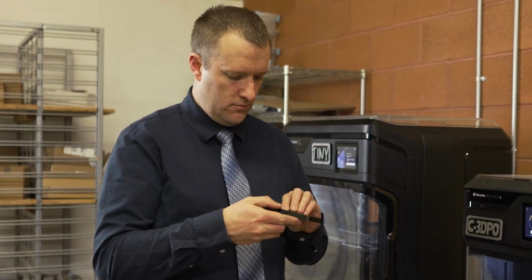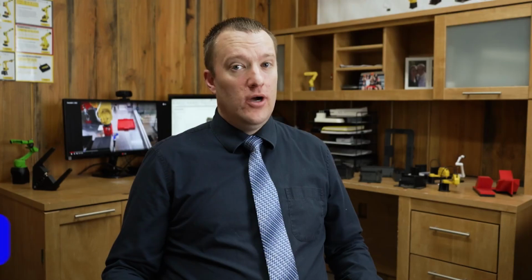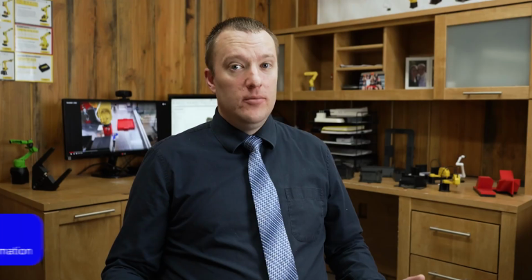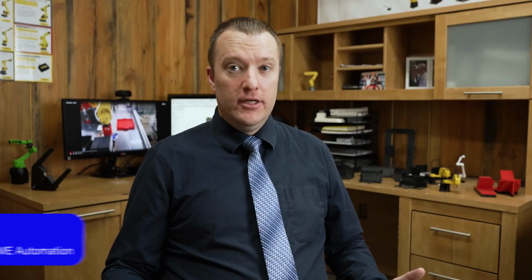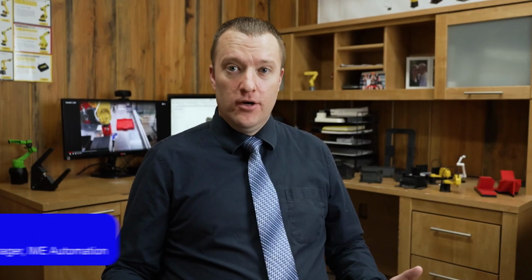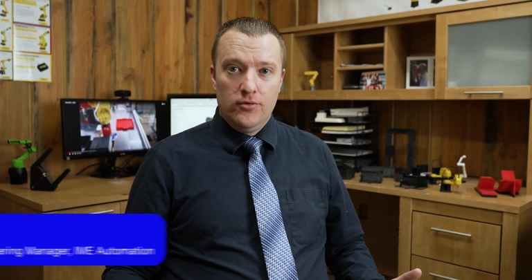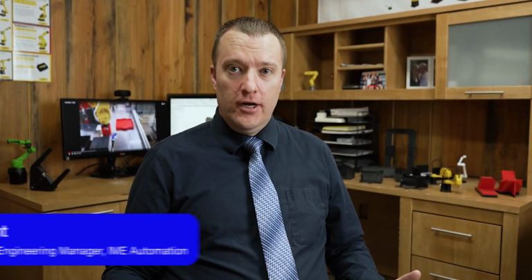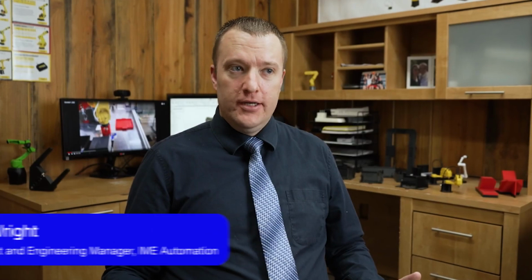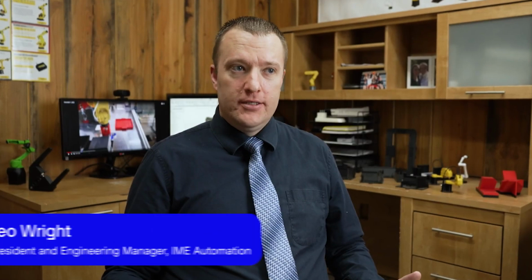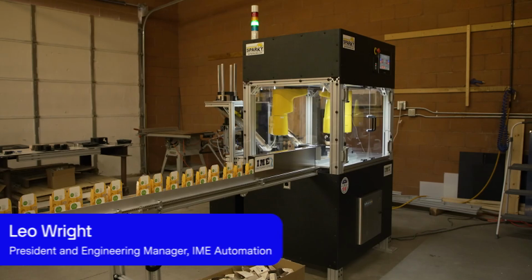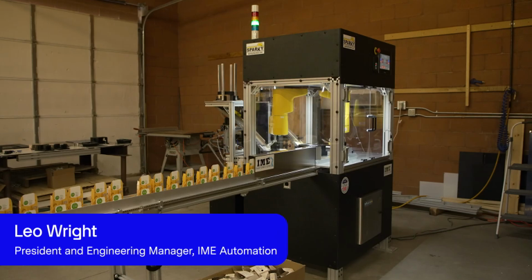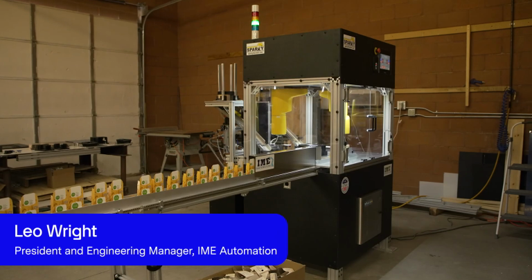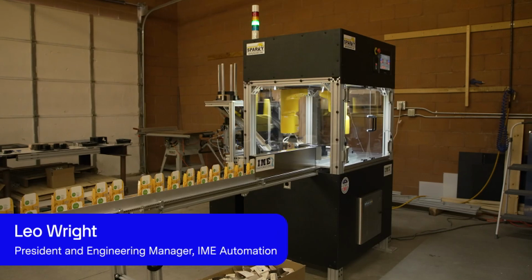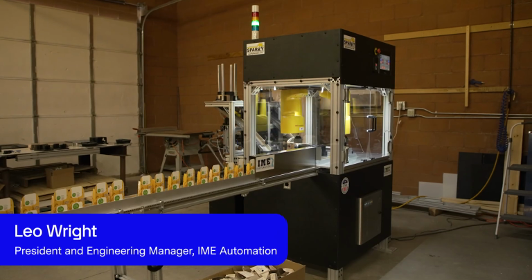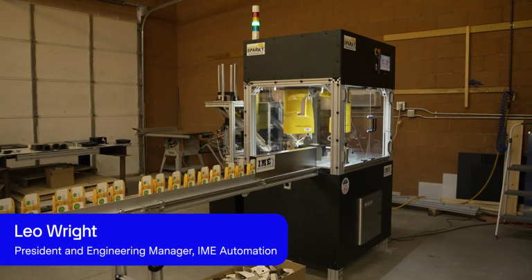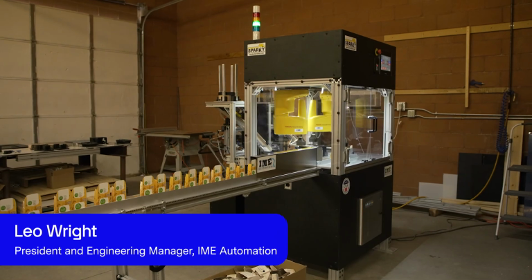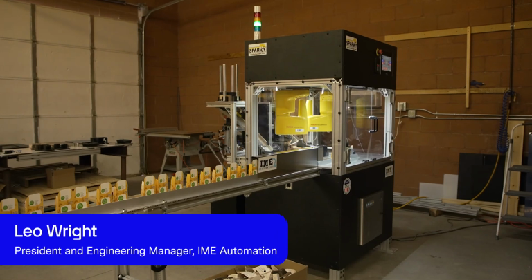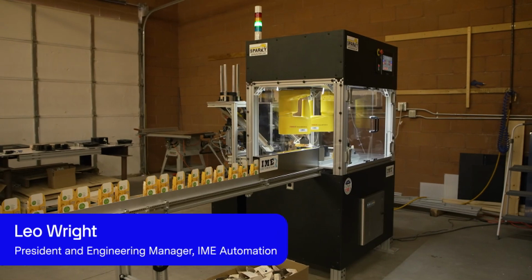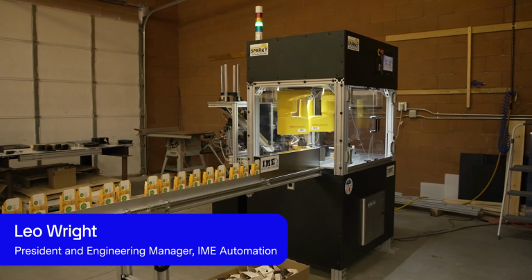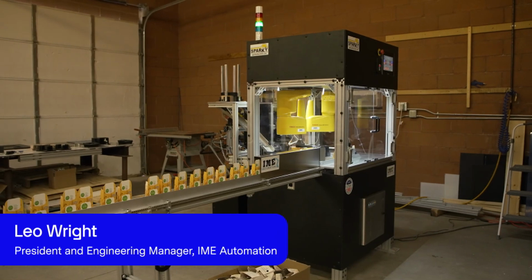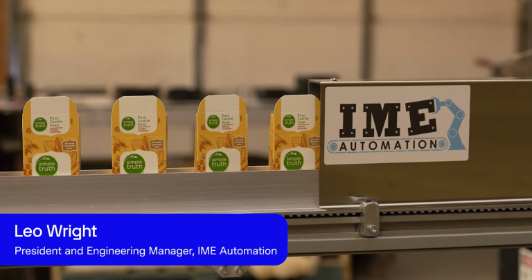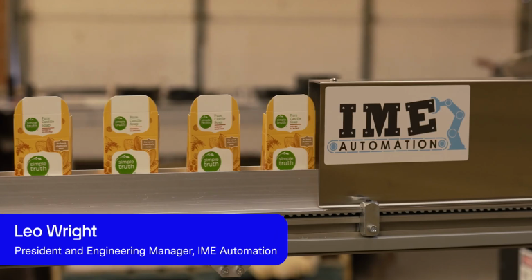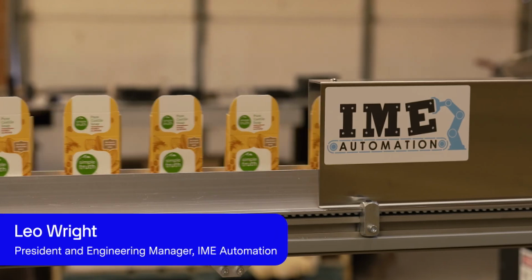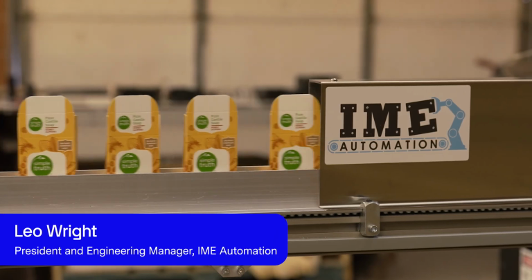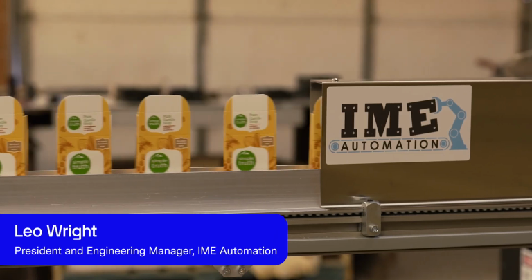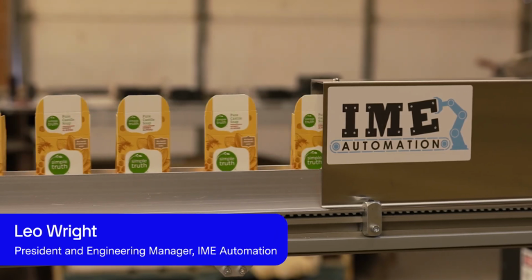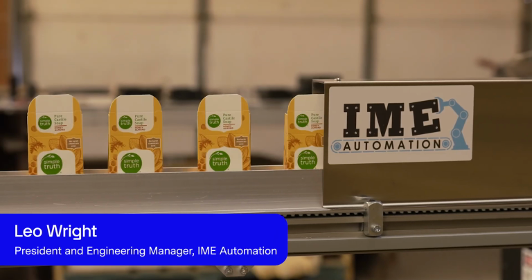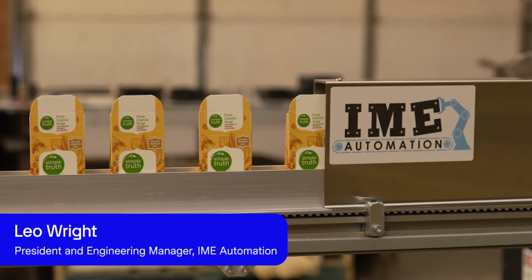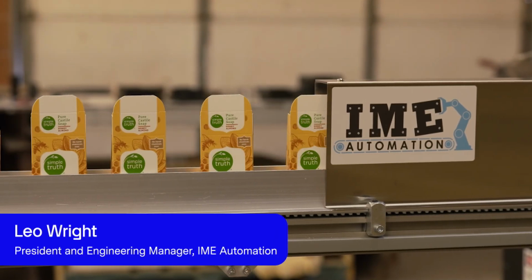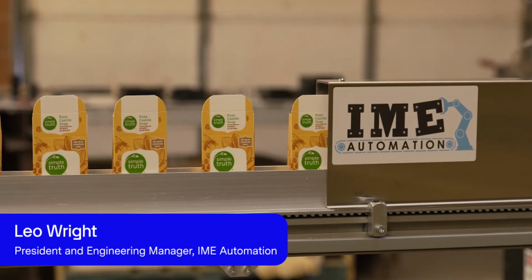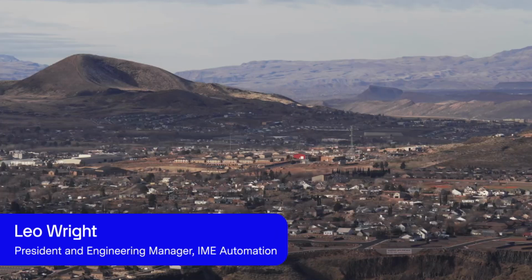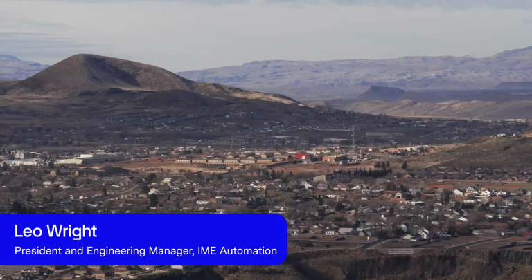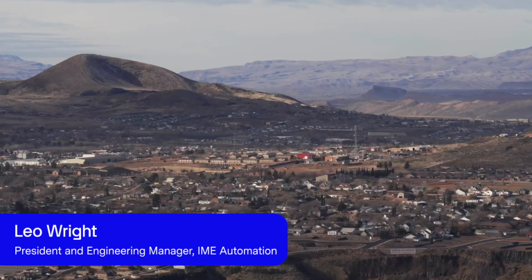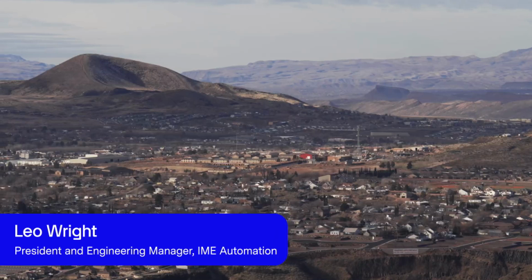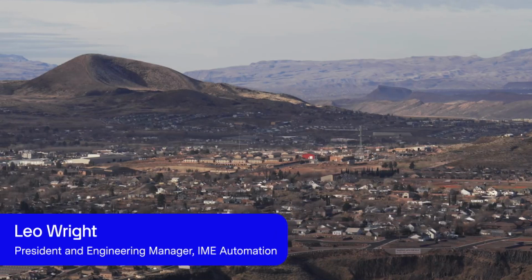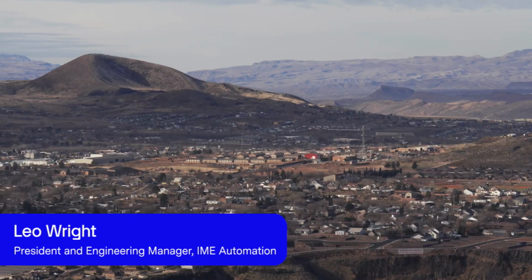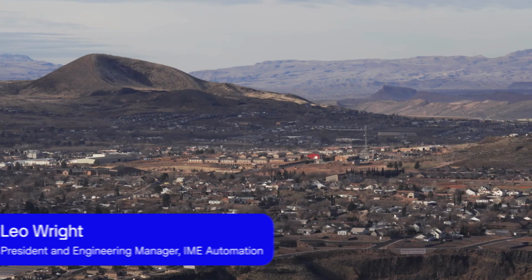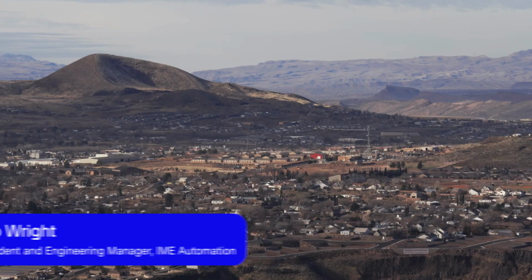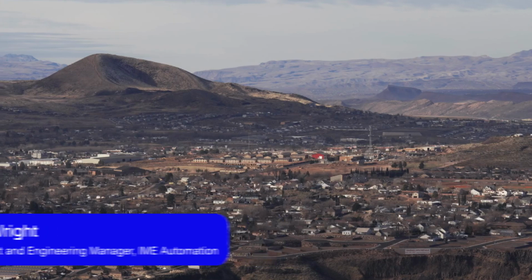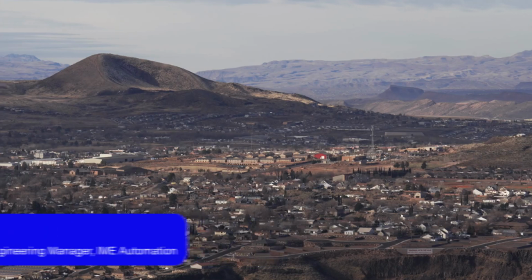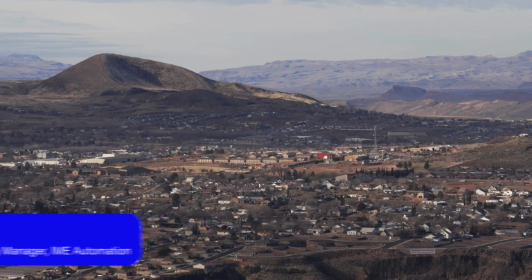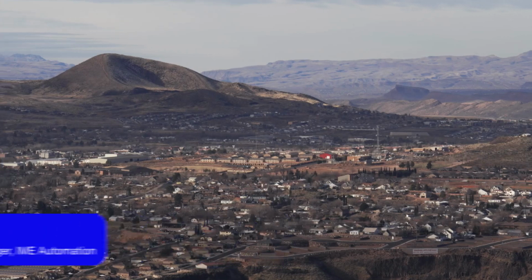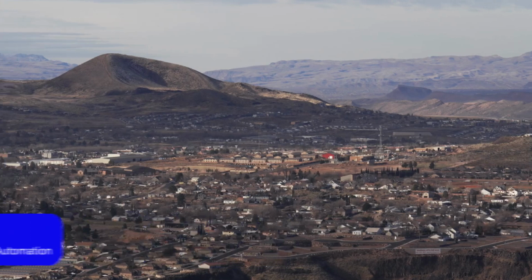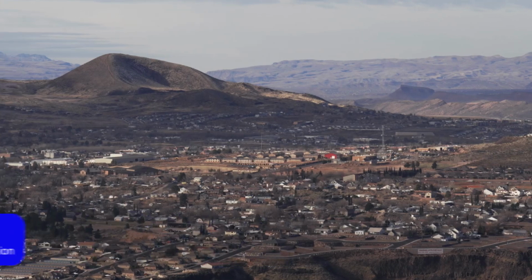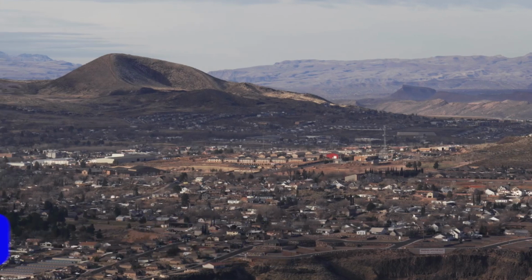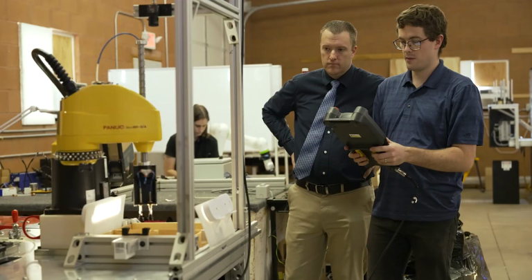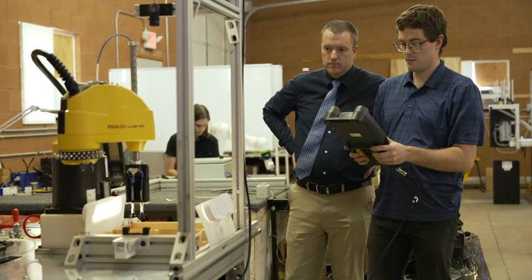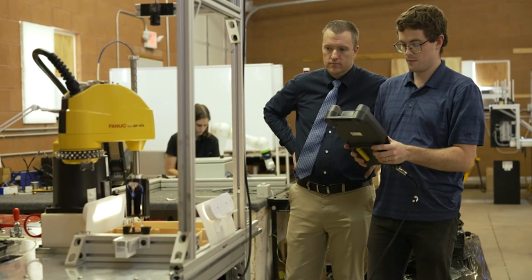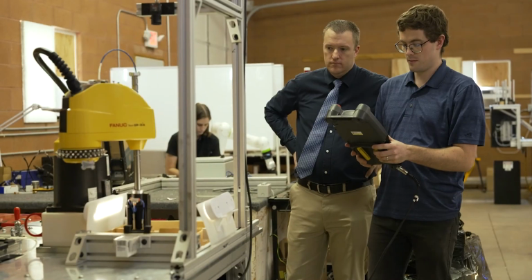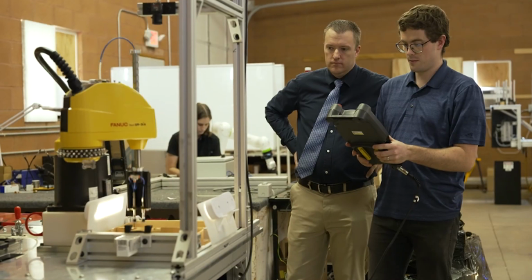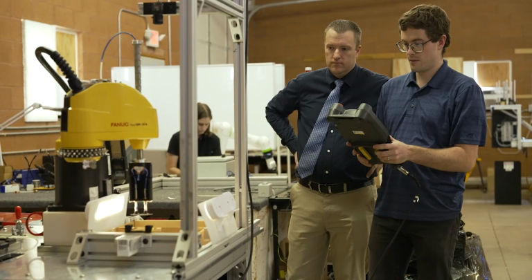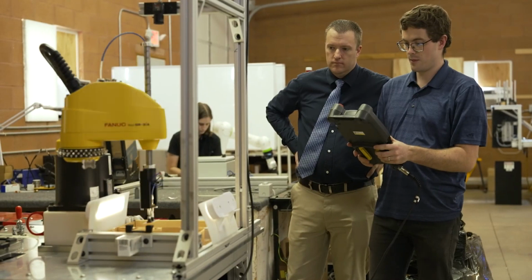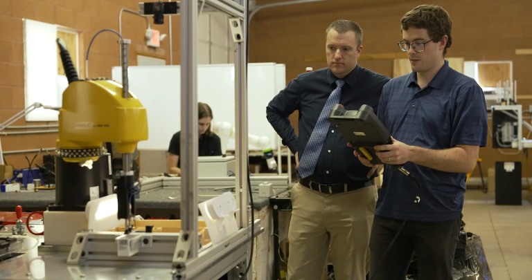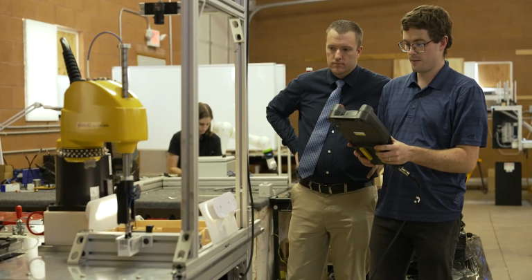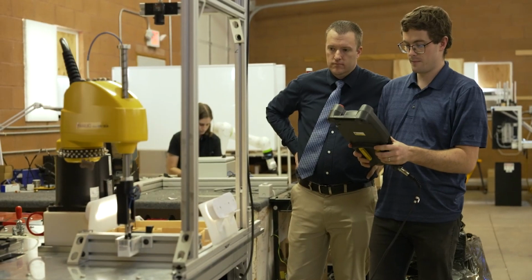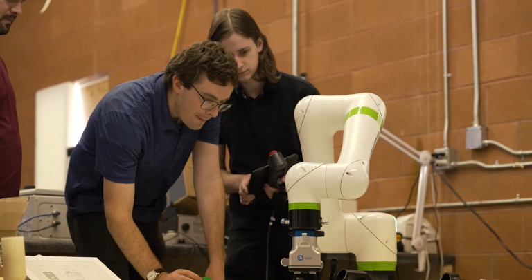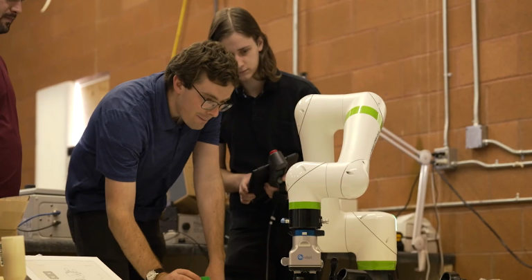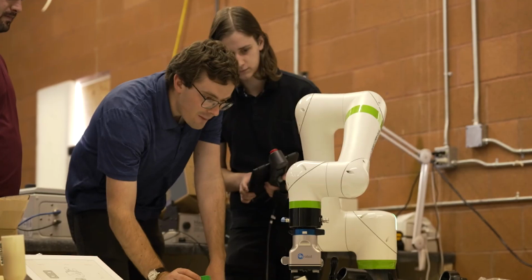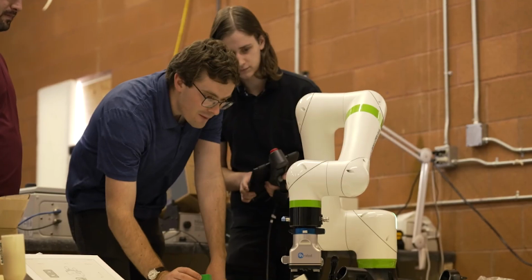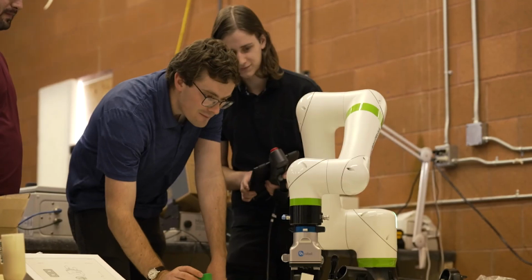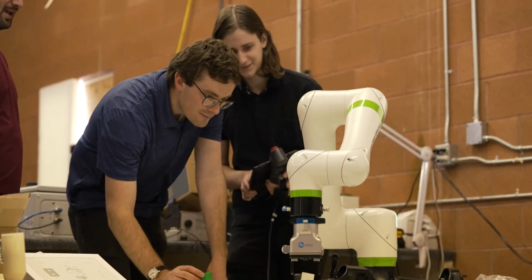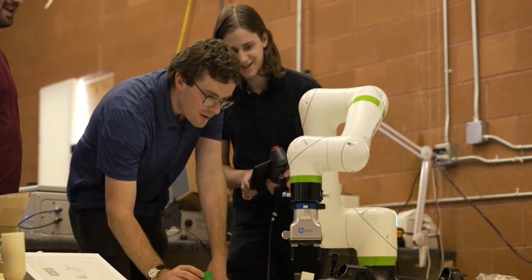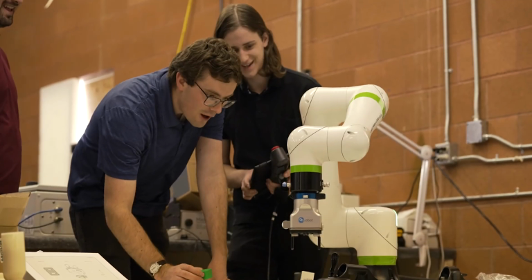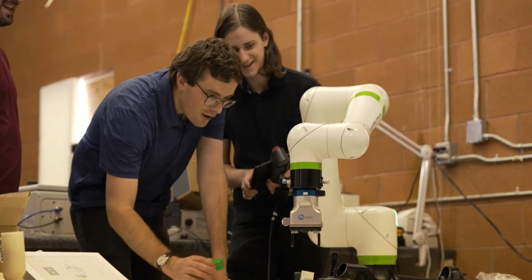I'm Leo Wright. We're here at IME Automation in Hurricane, Utah. We're a young, fast-growing company.